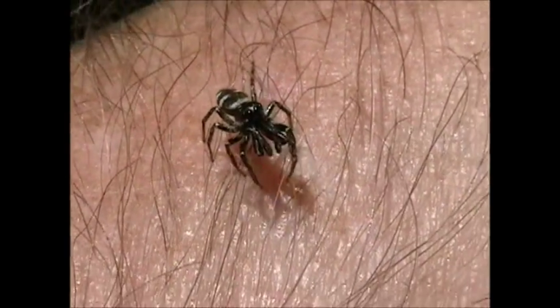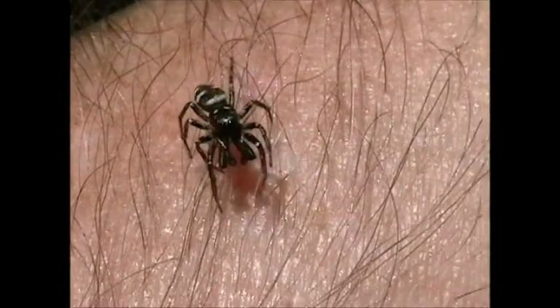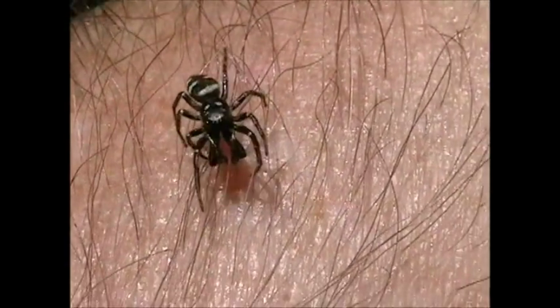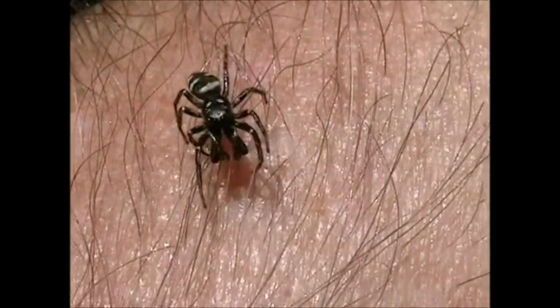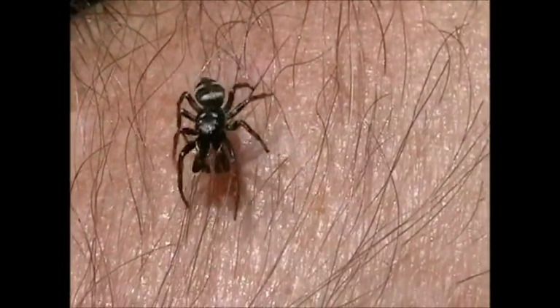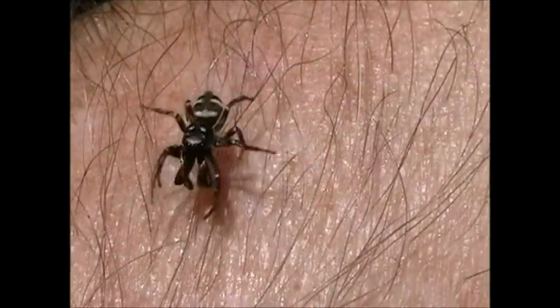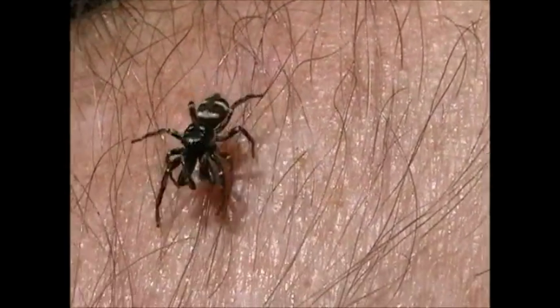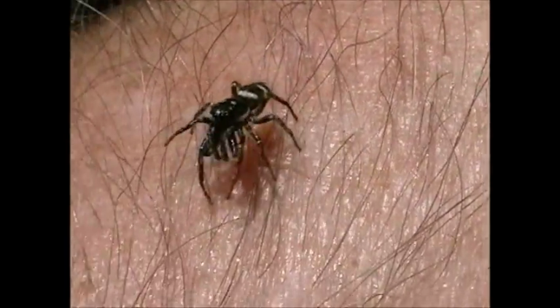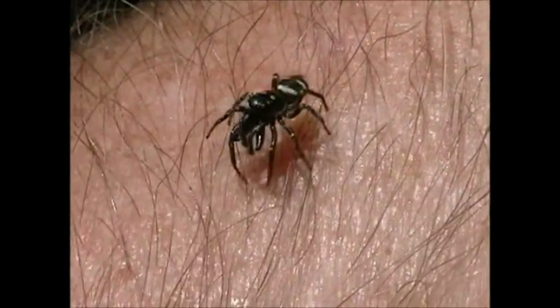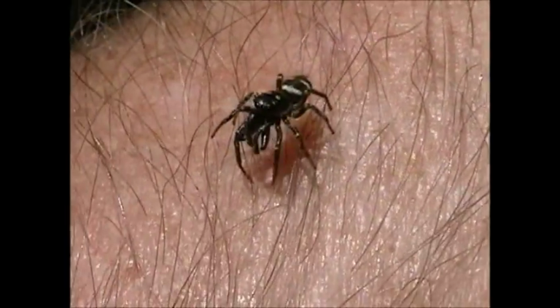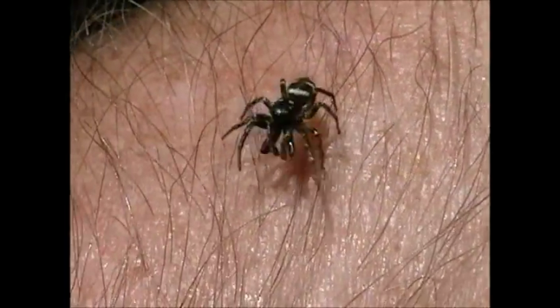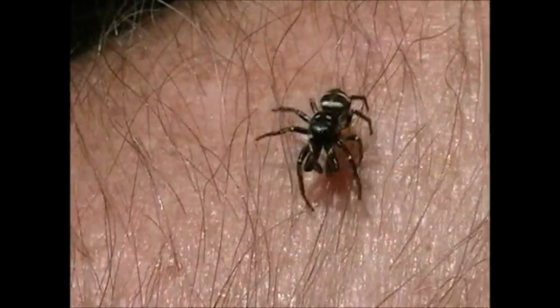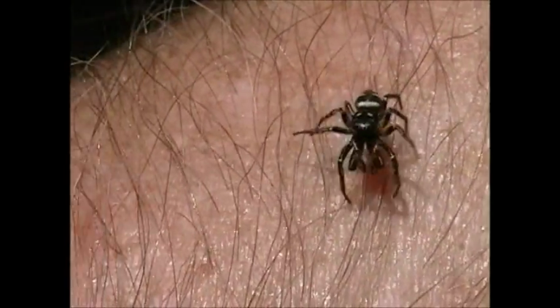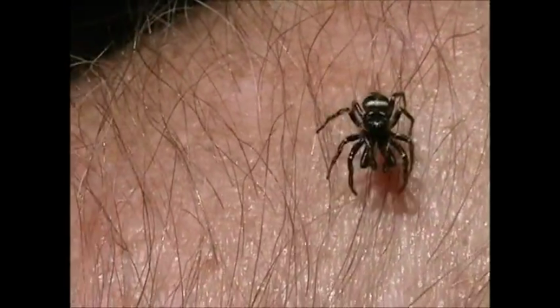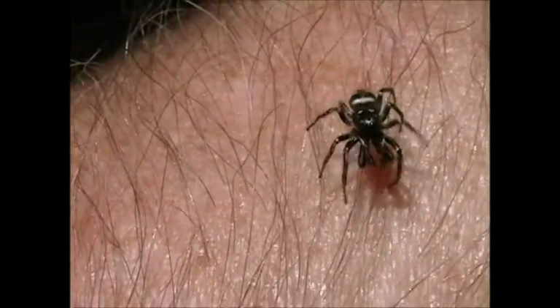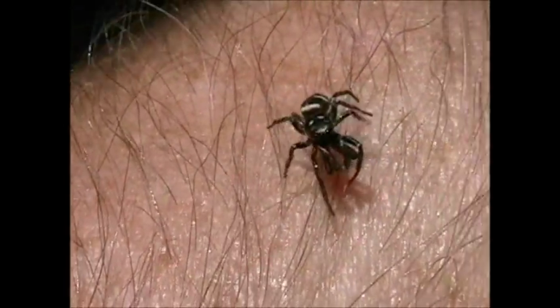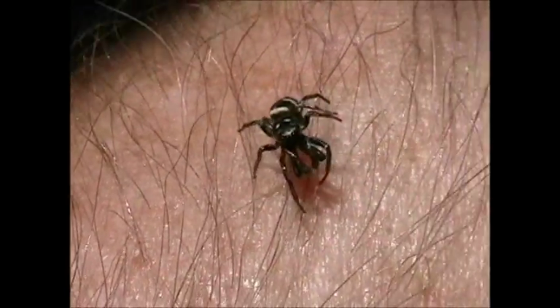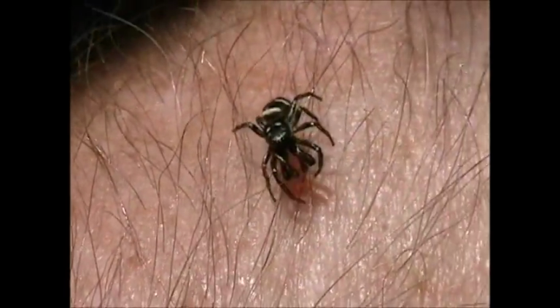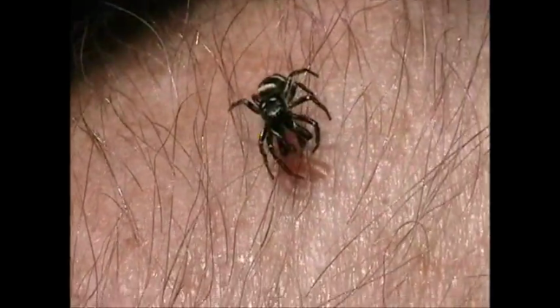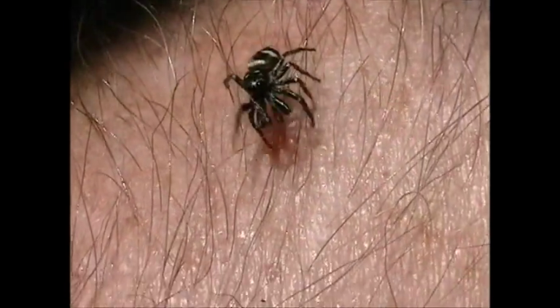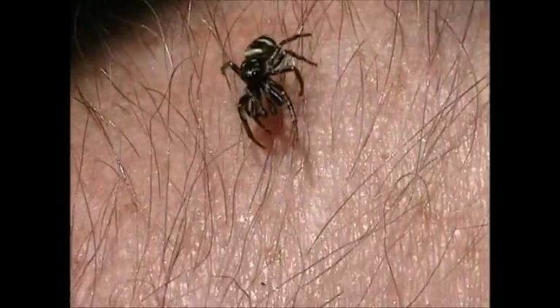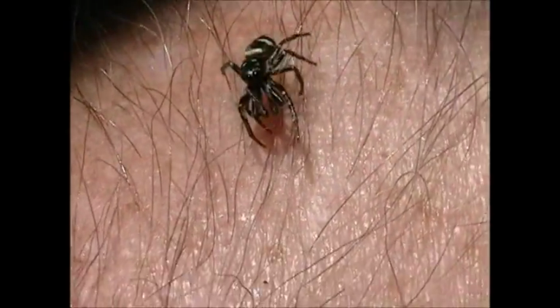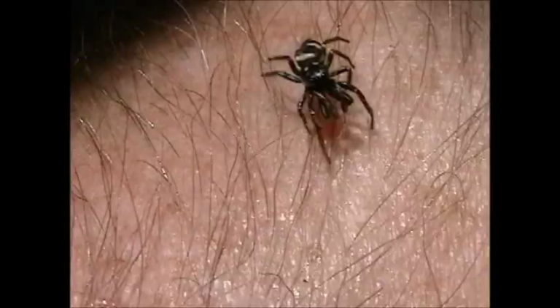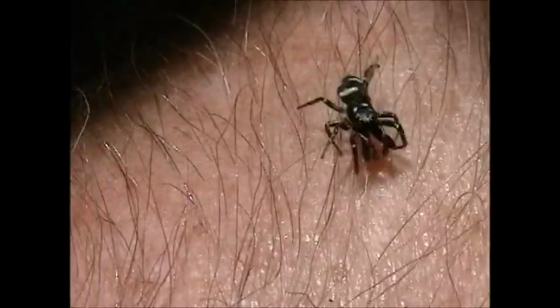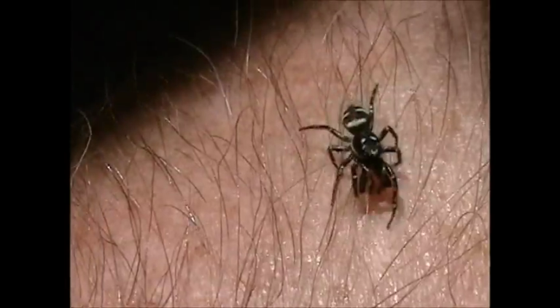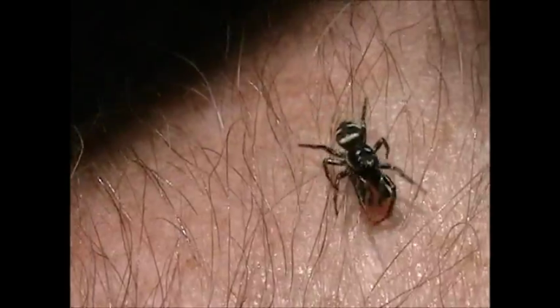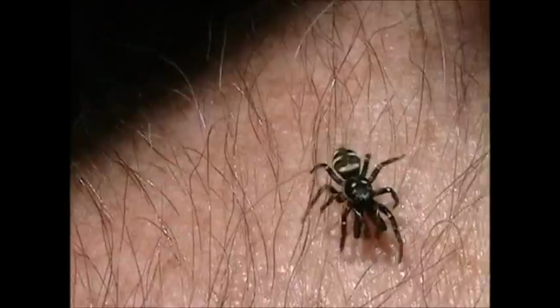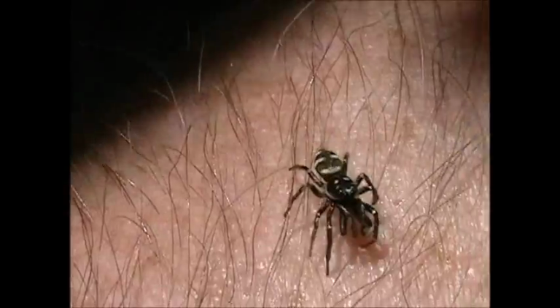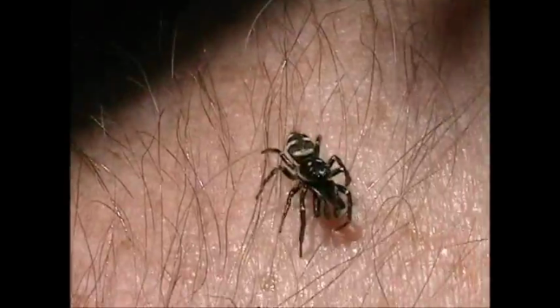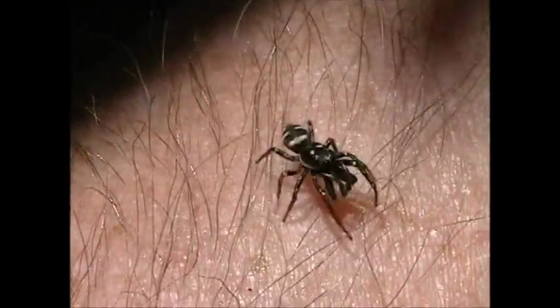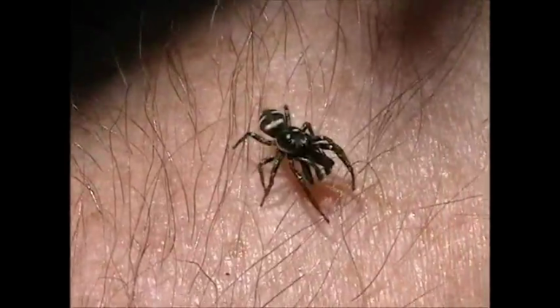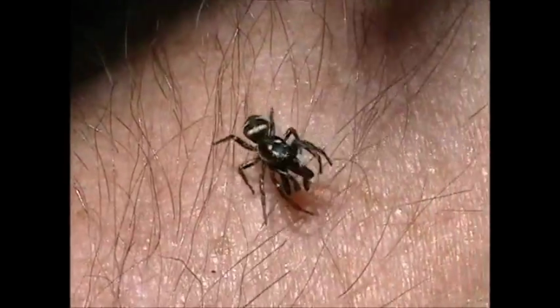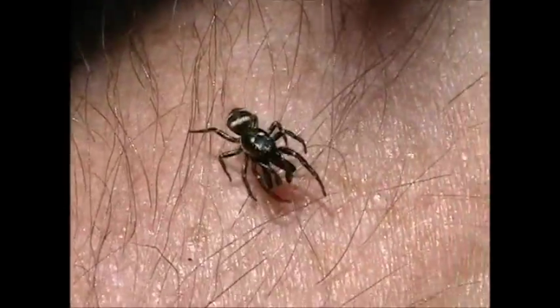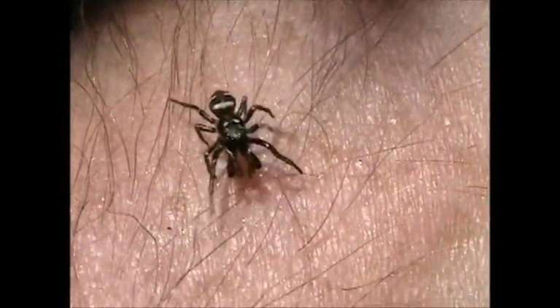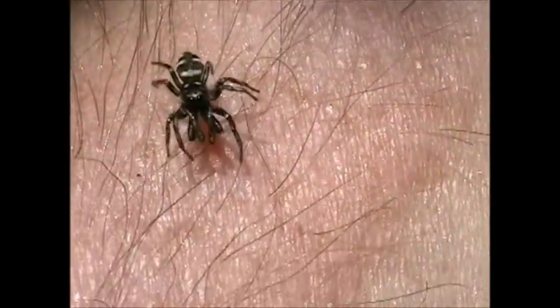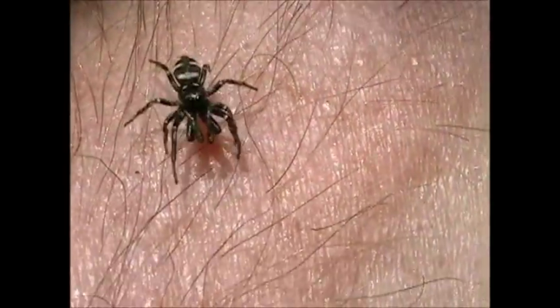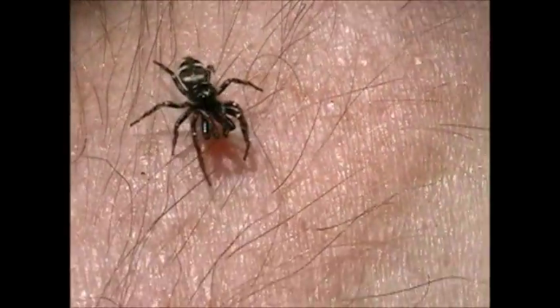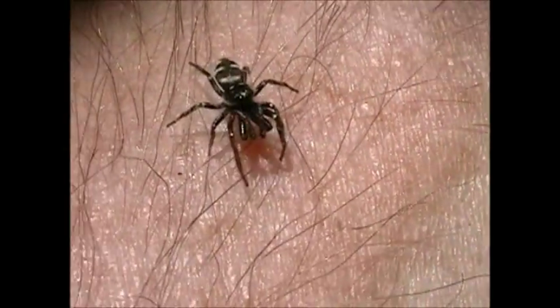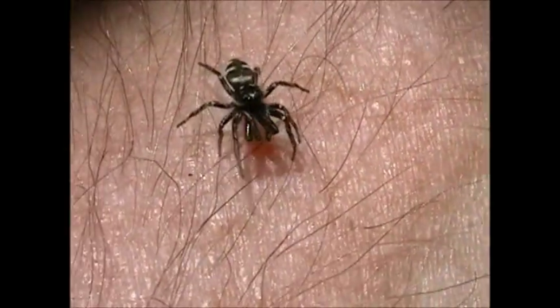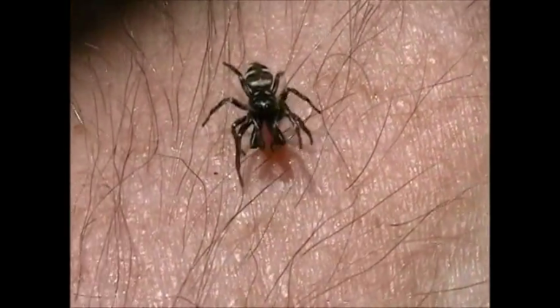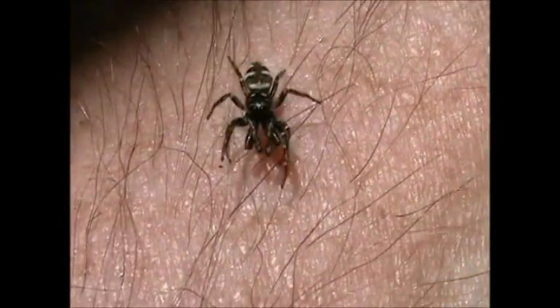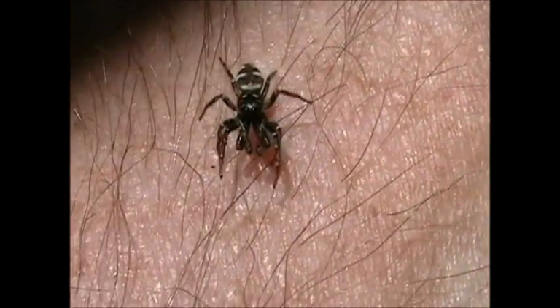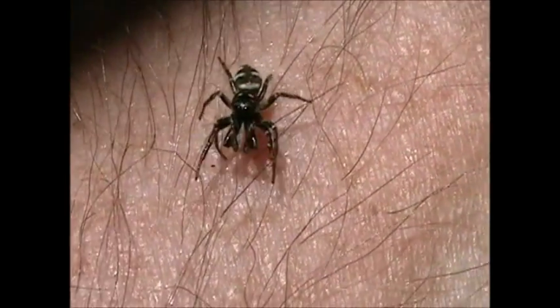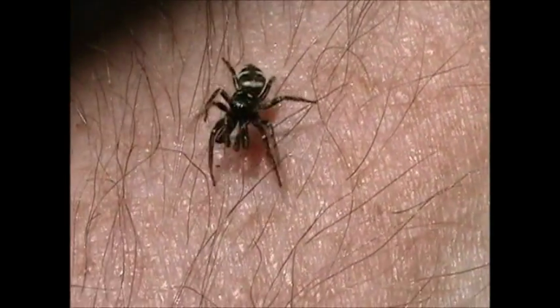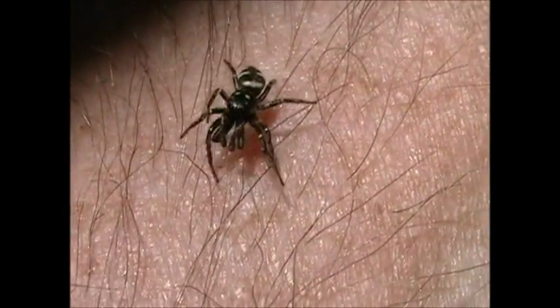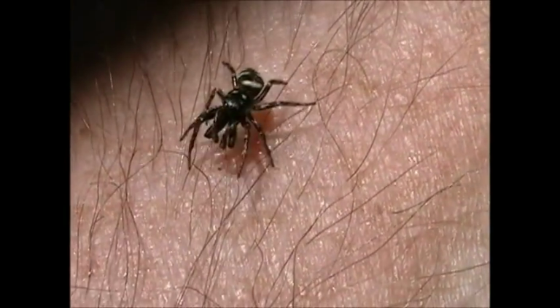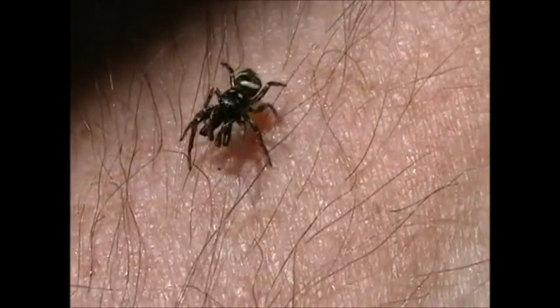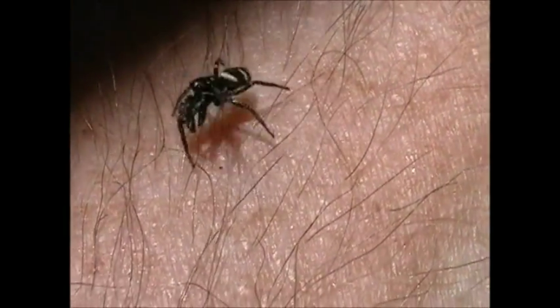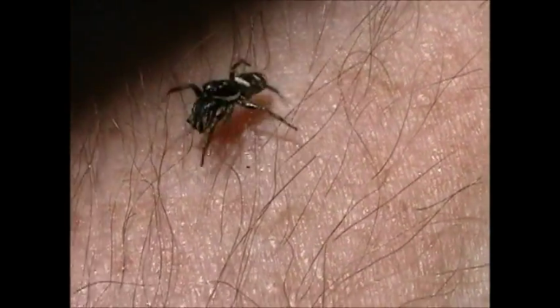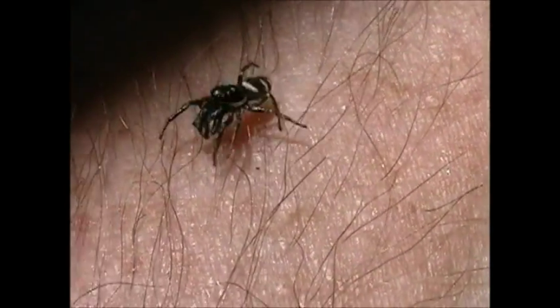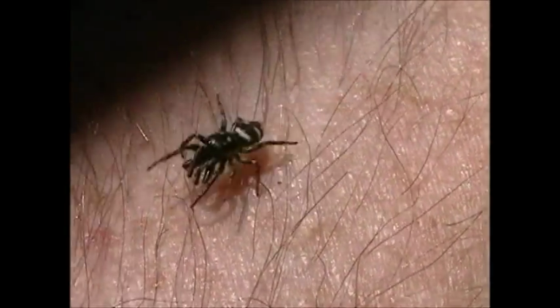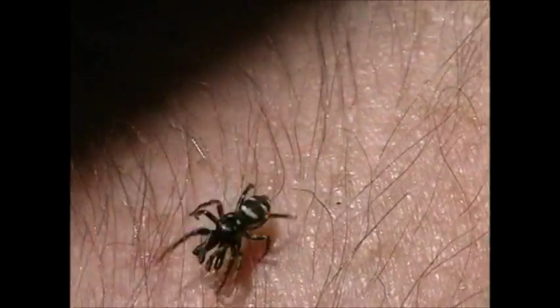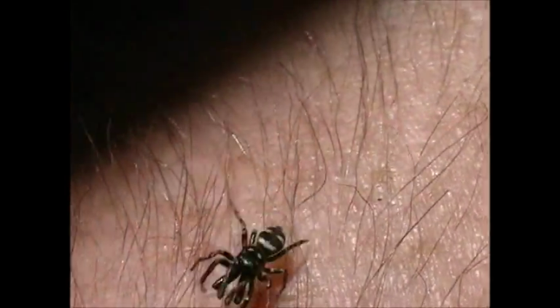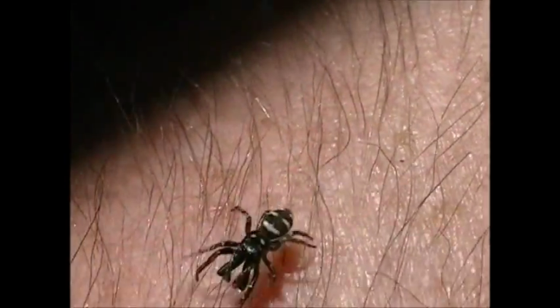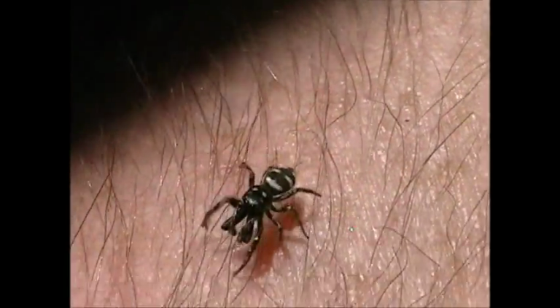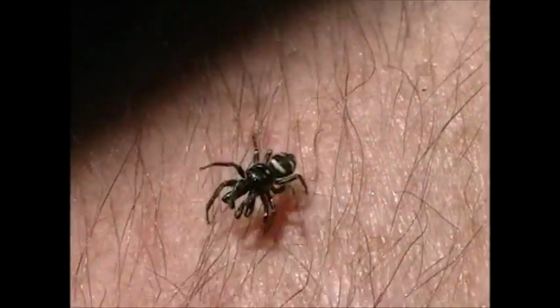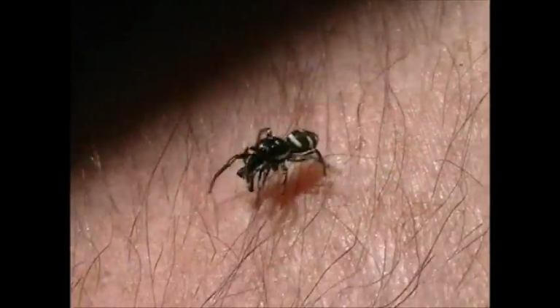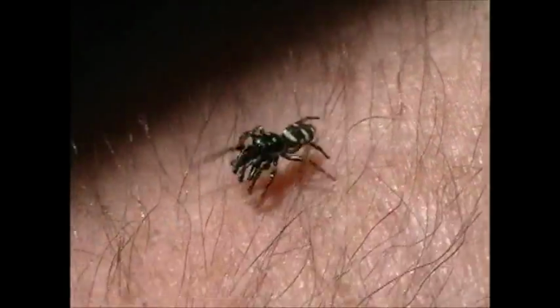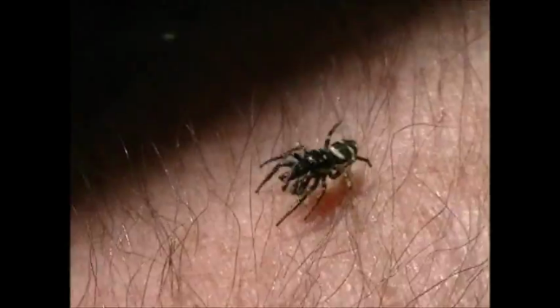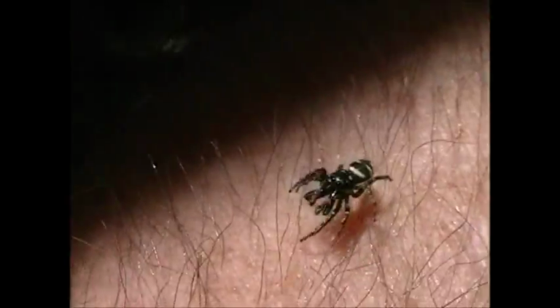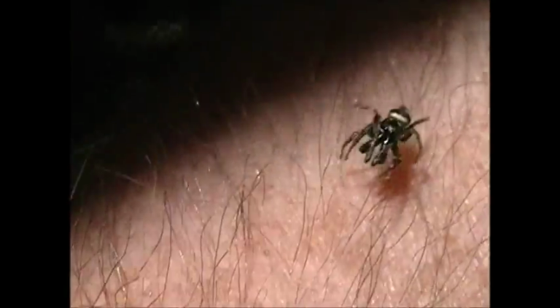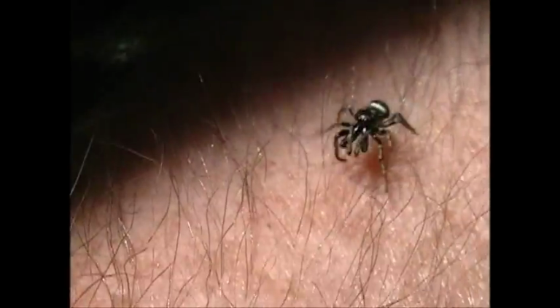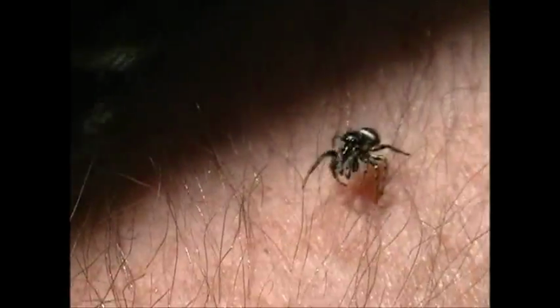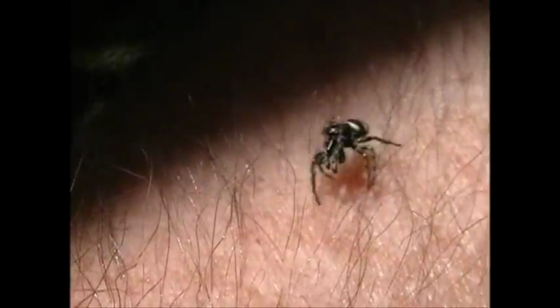Look at that great arrangement of chelicerae on the front end there. Almost looks like giant jaws of life, doesn't it? Nice little zebra.